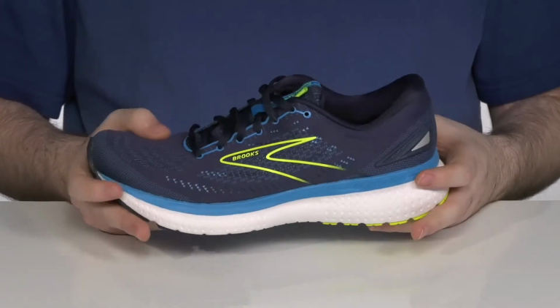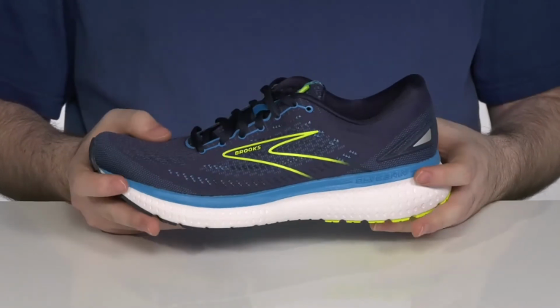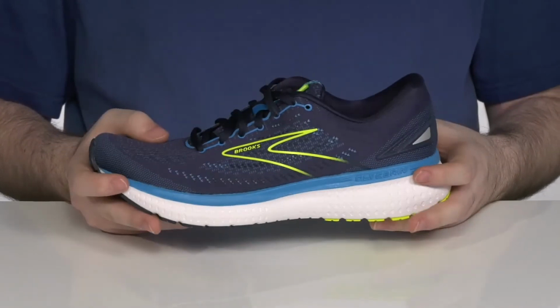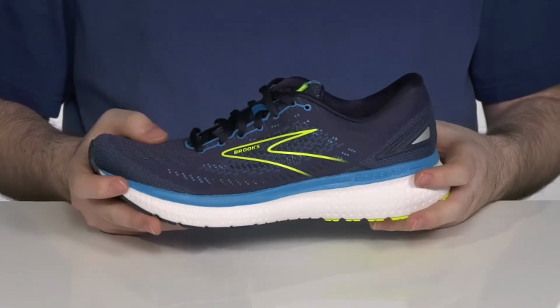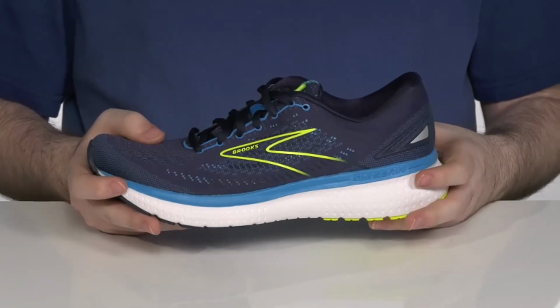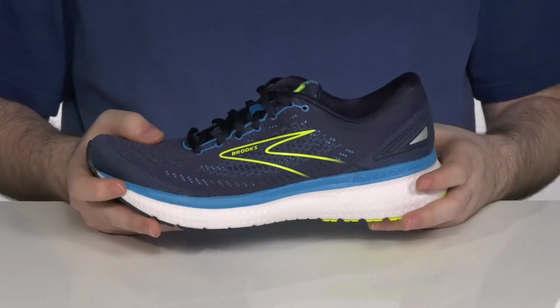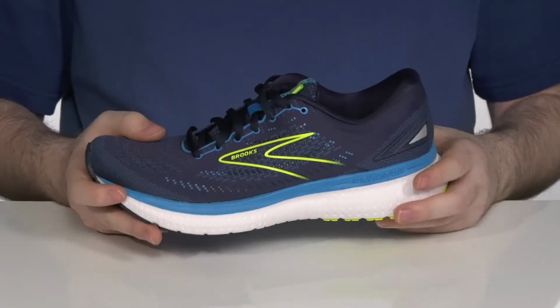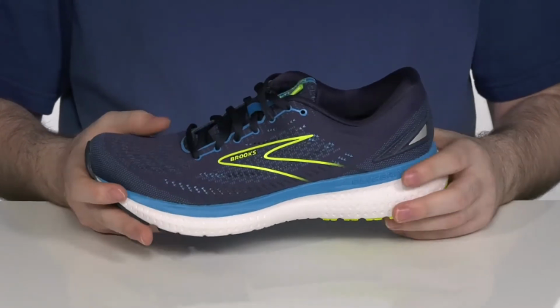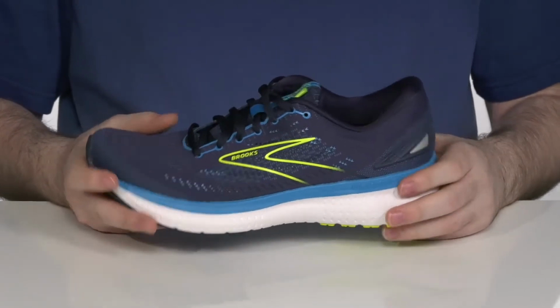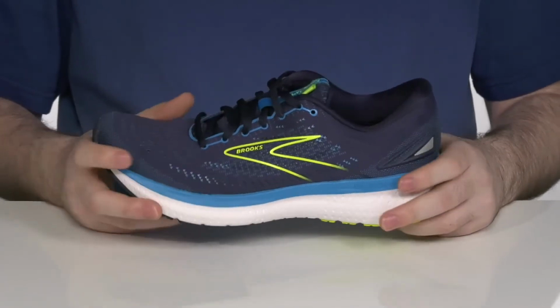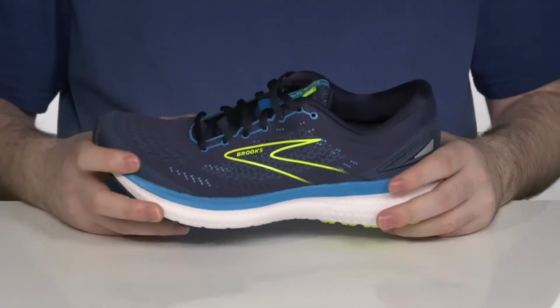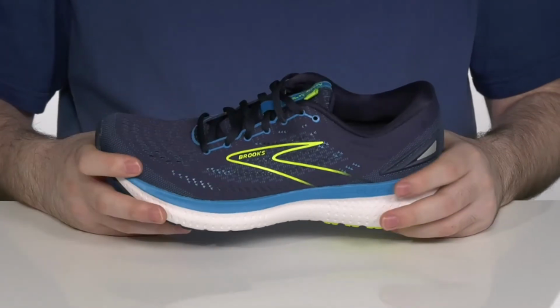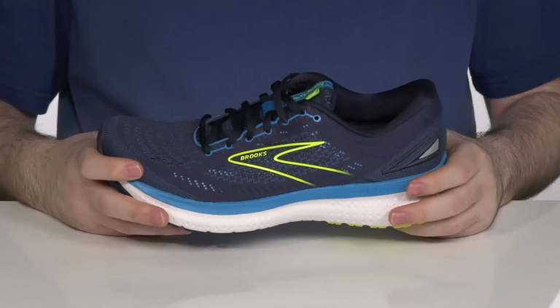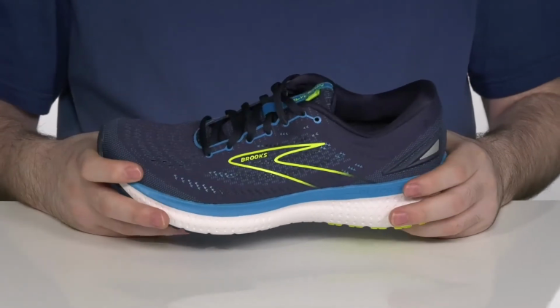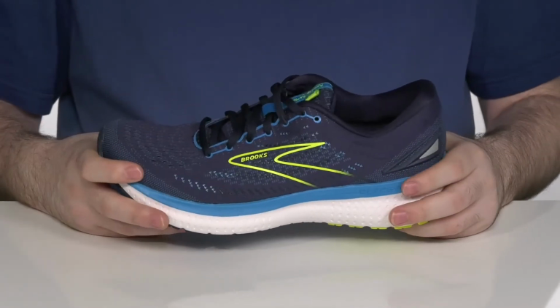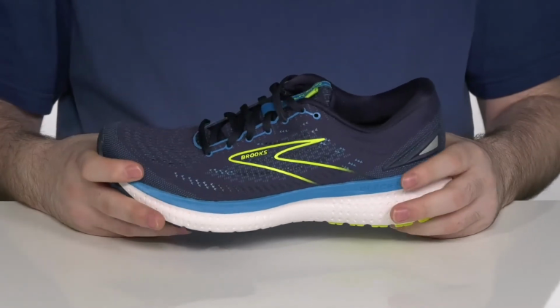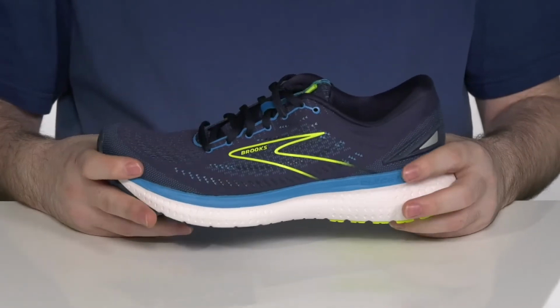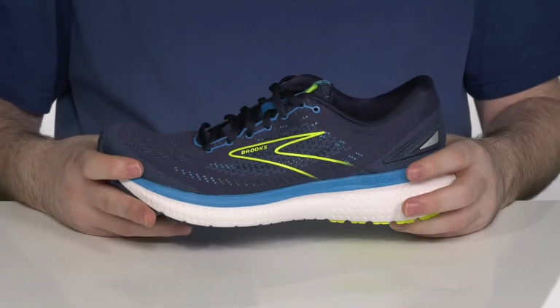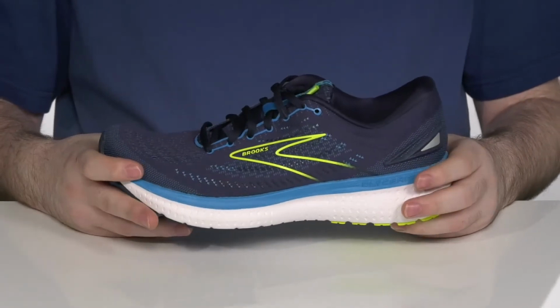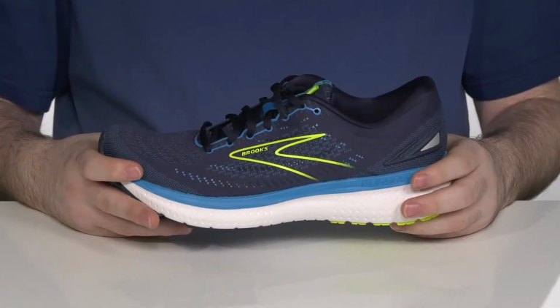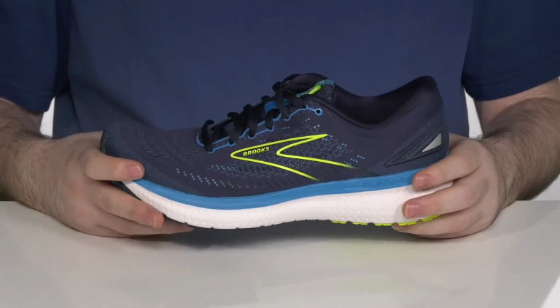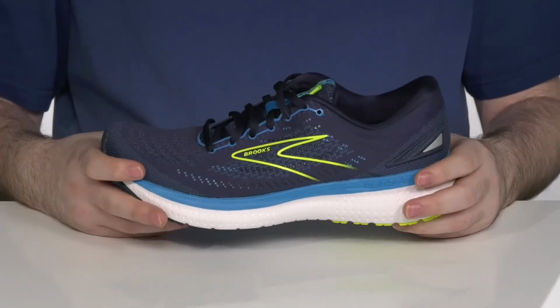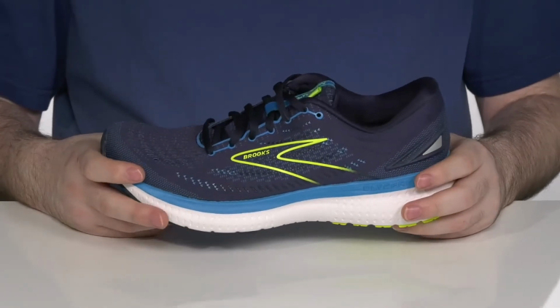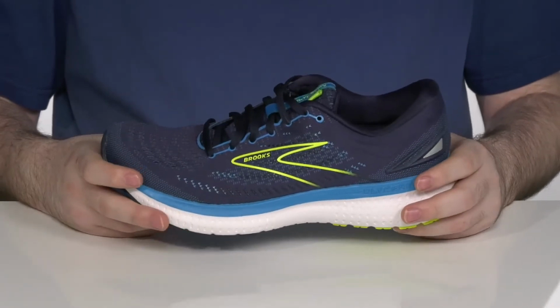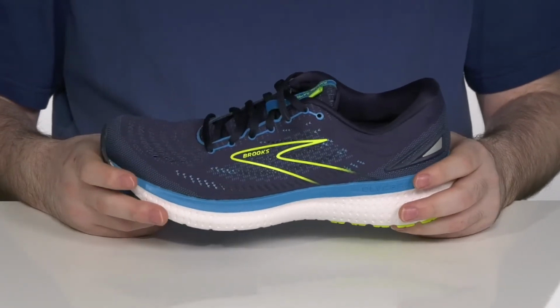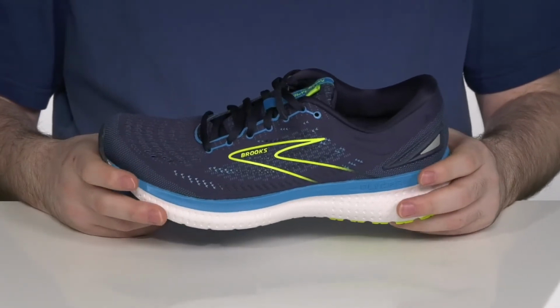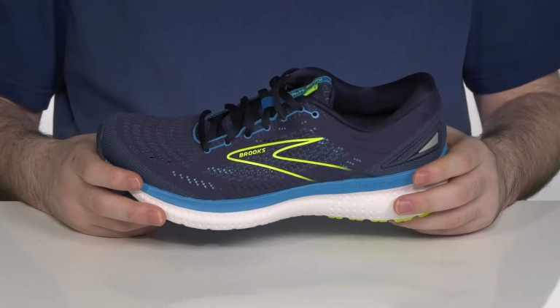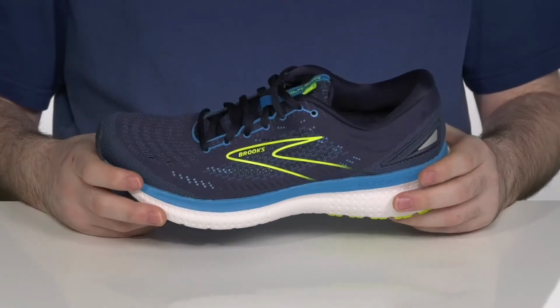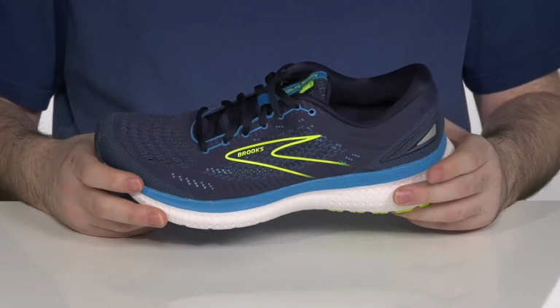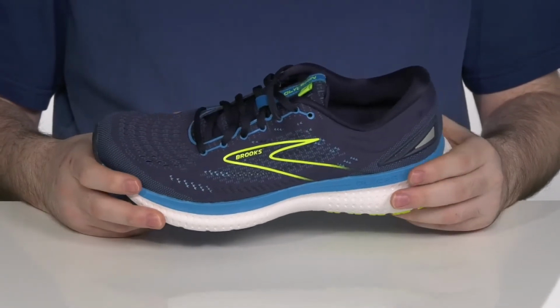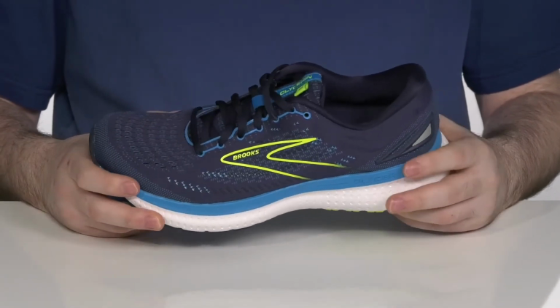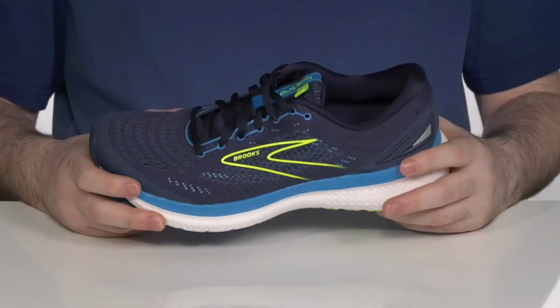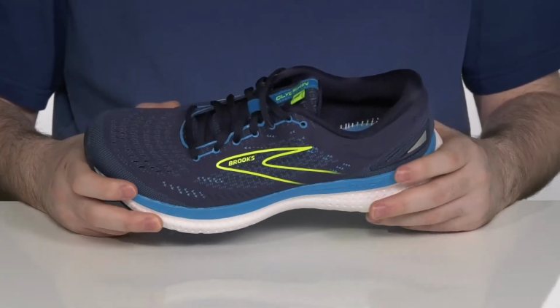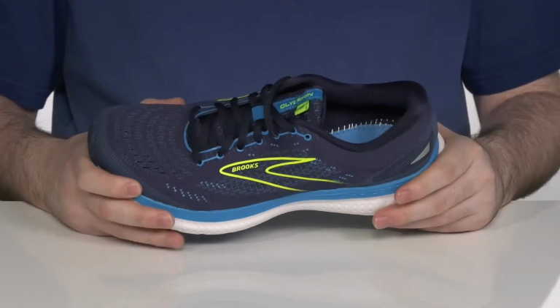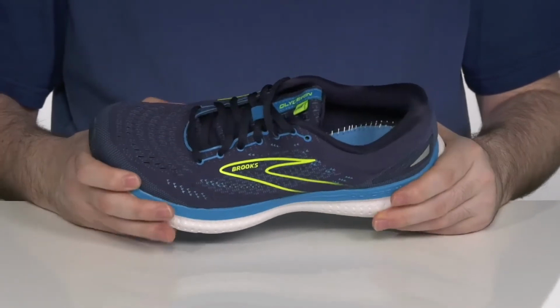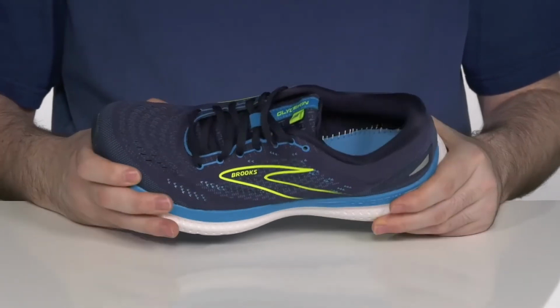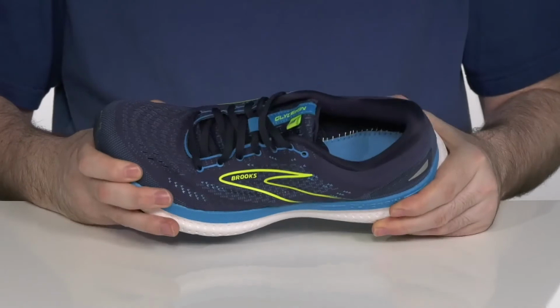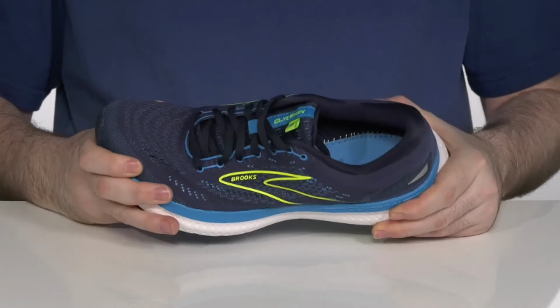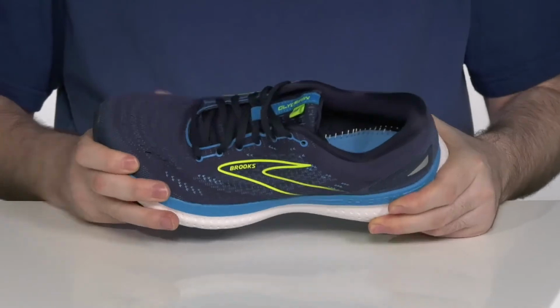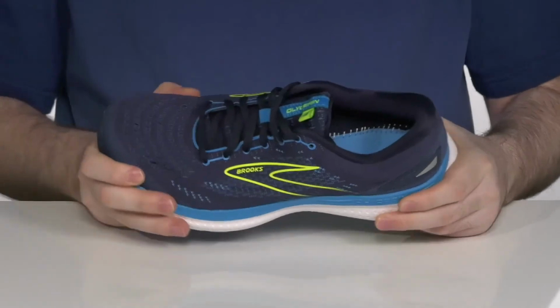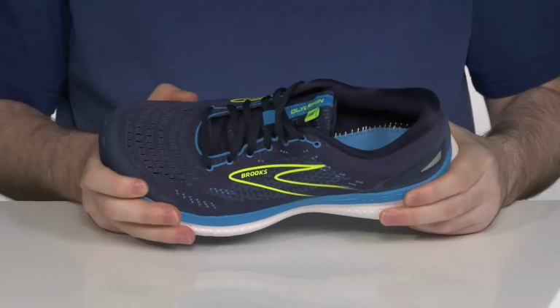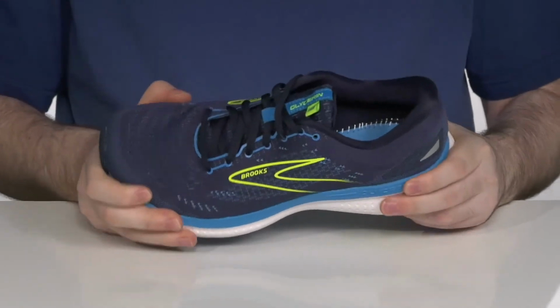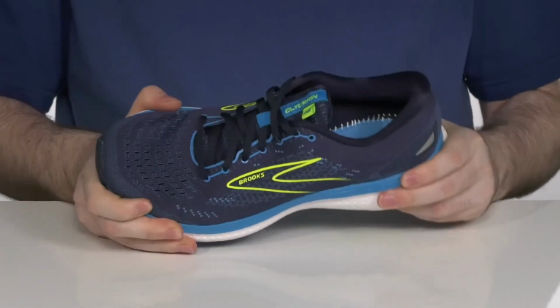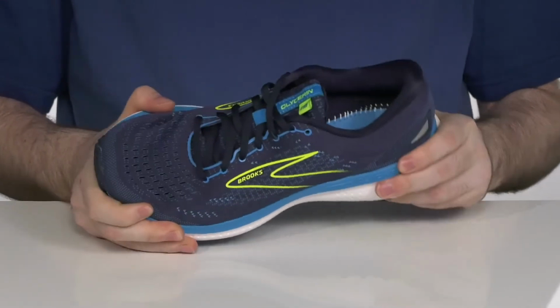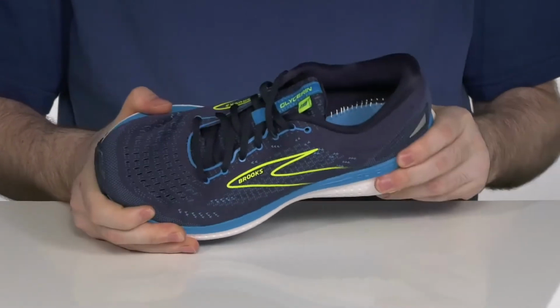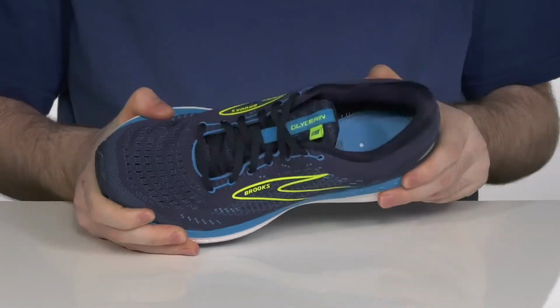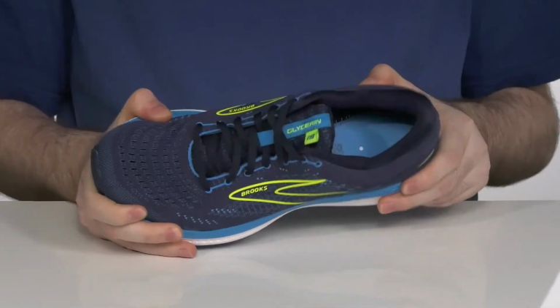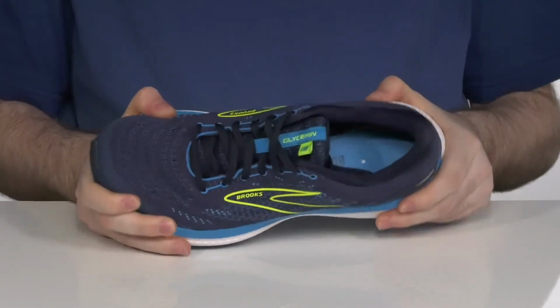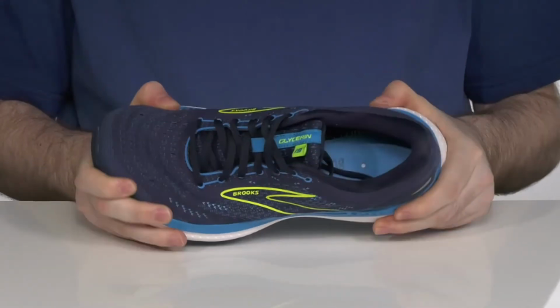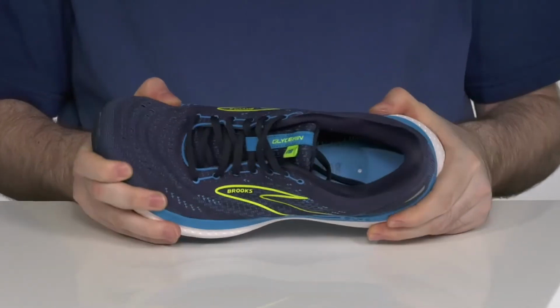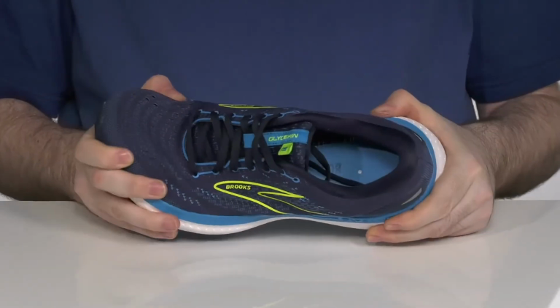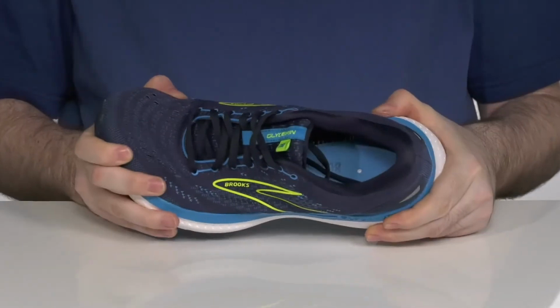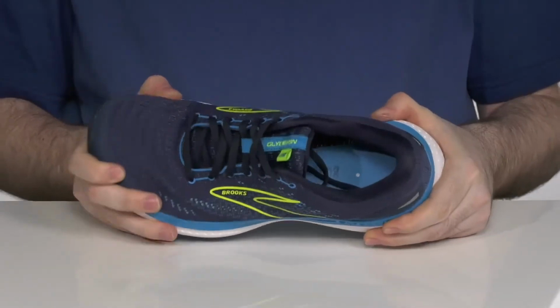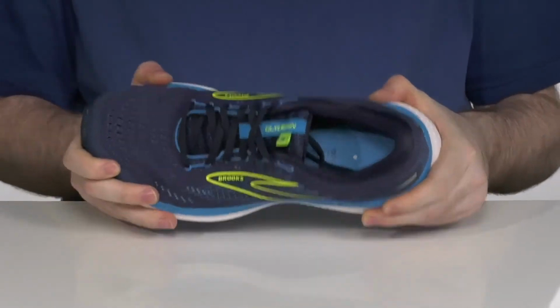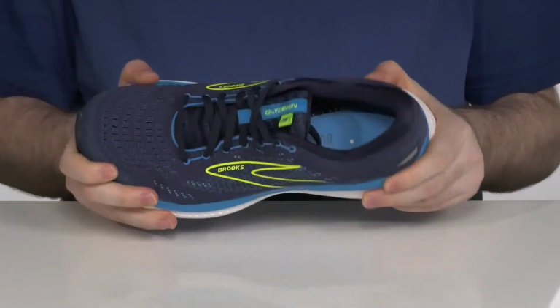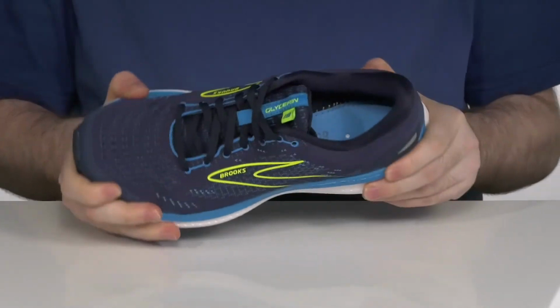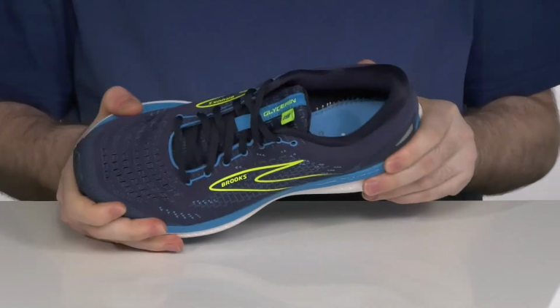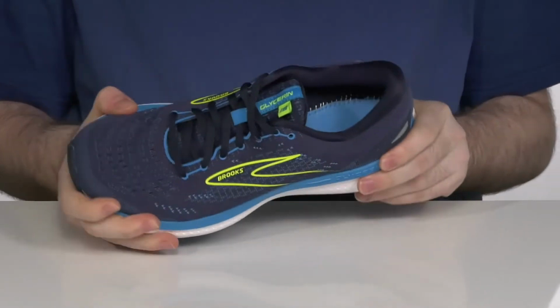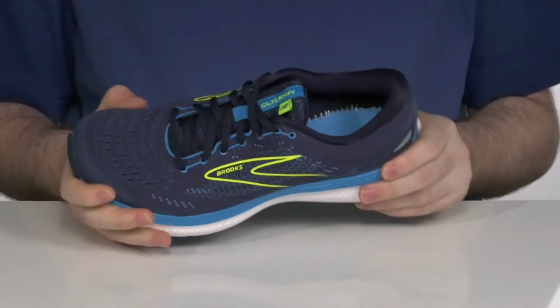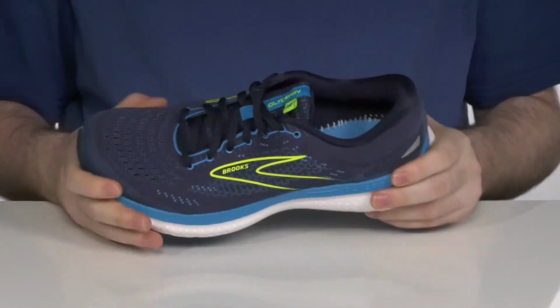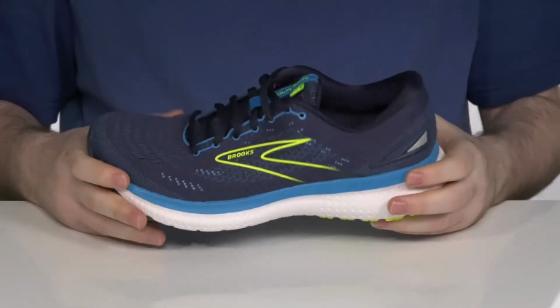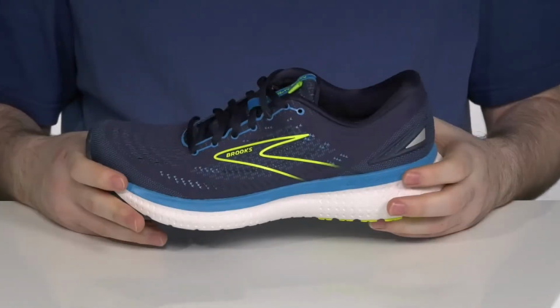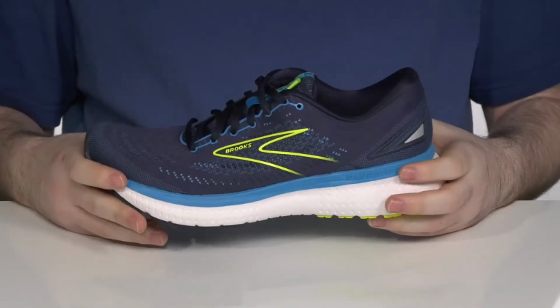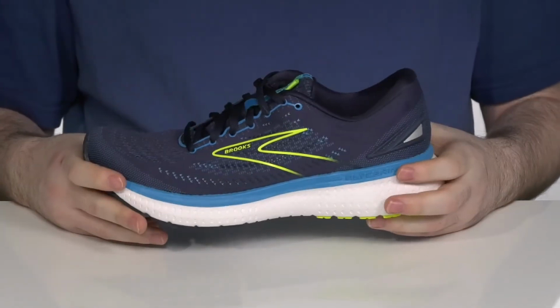It has a unique 3D fit print that enhances the way your foot feels as it moves and twists with the shoe.